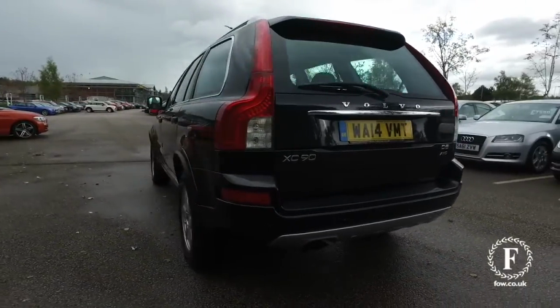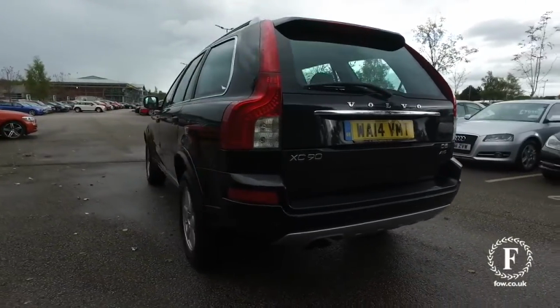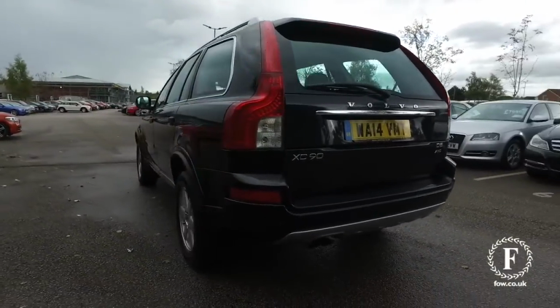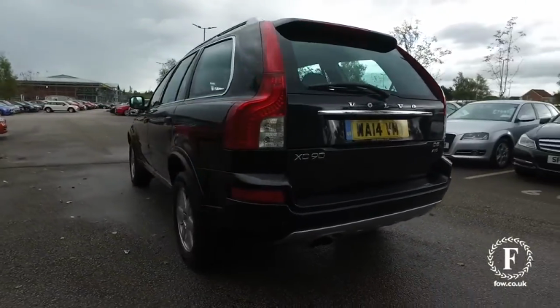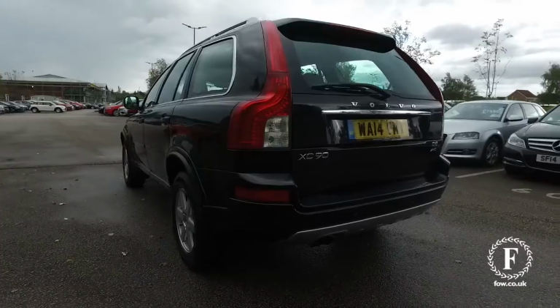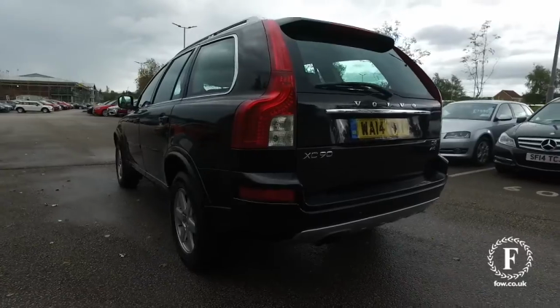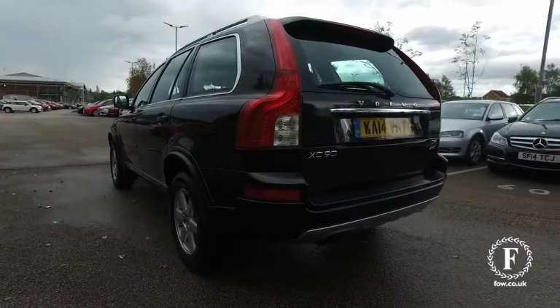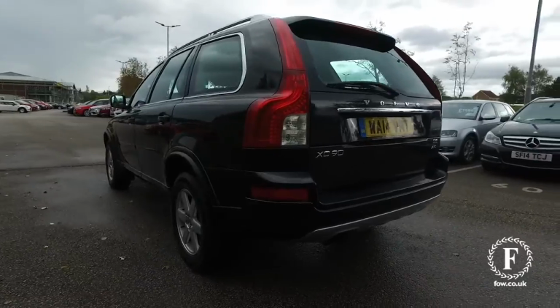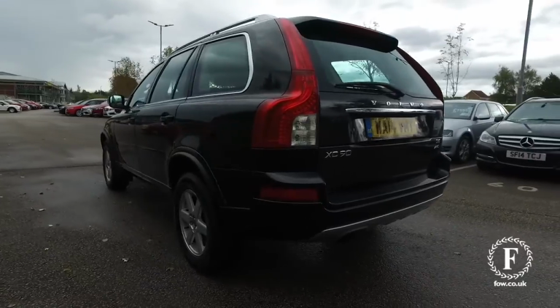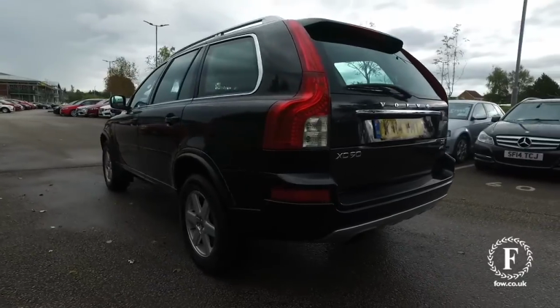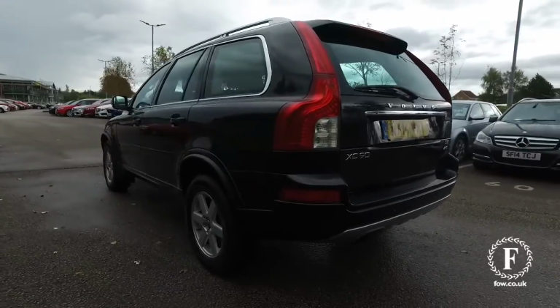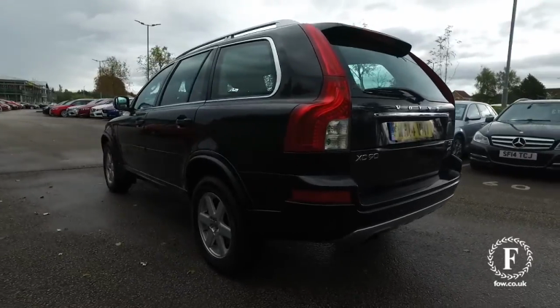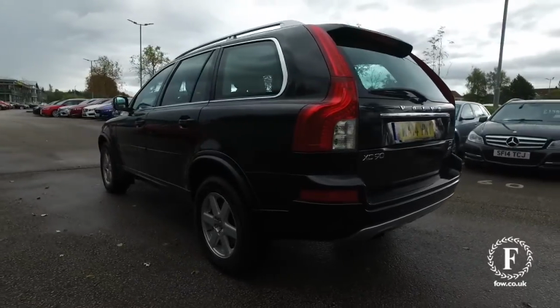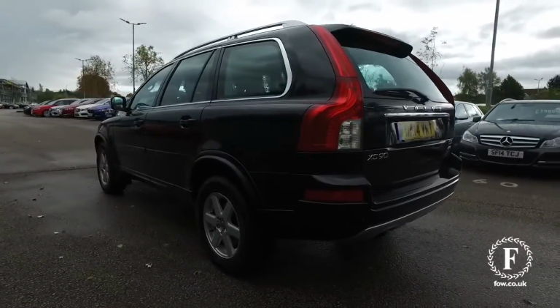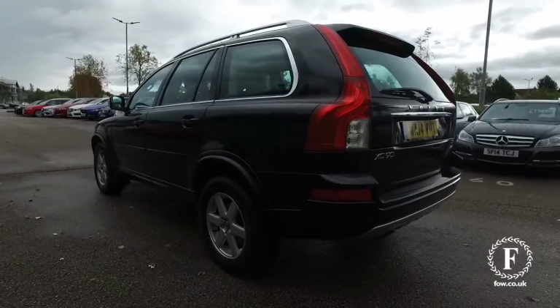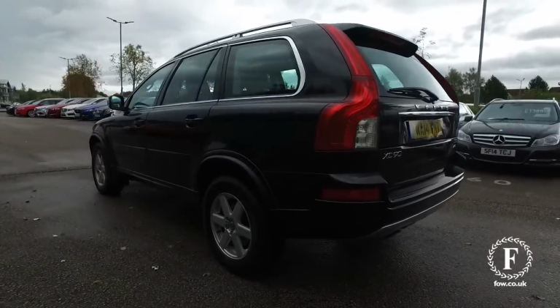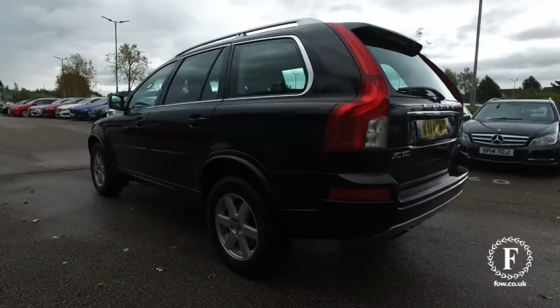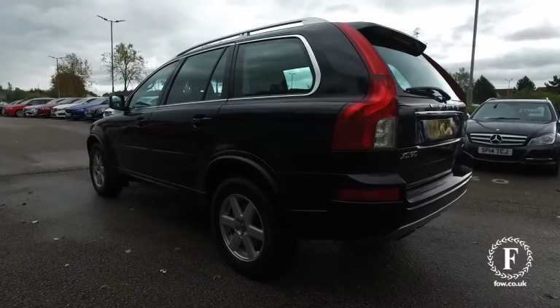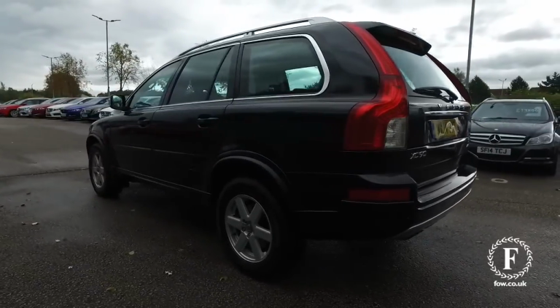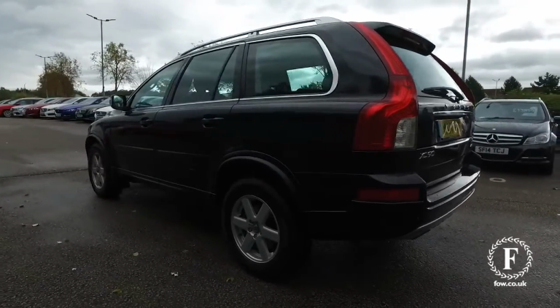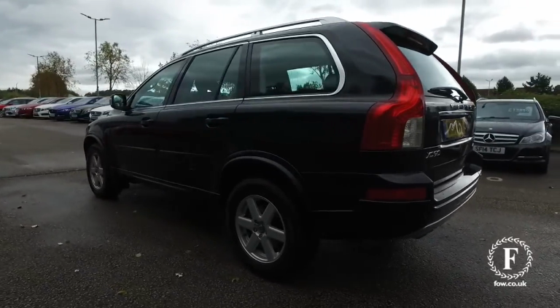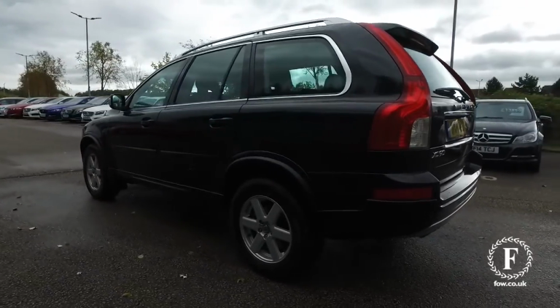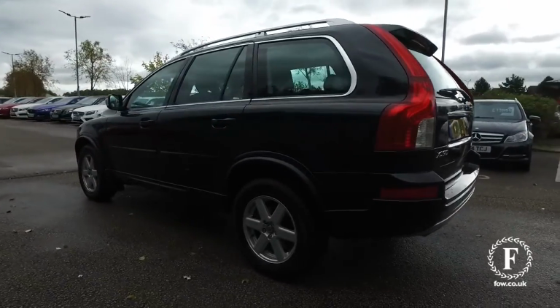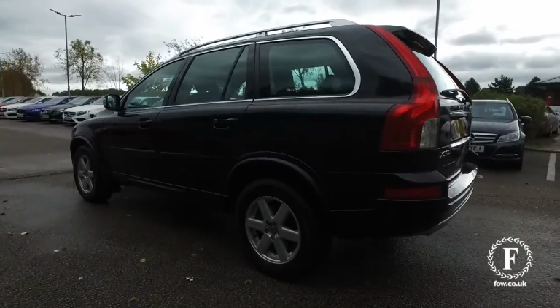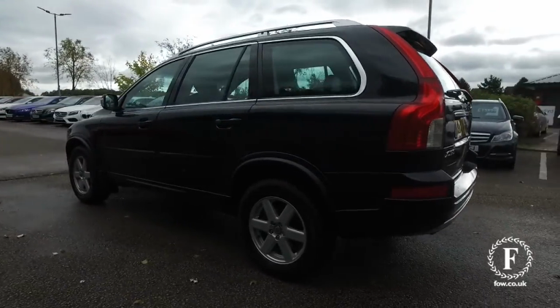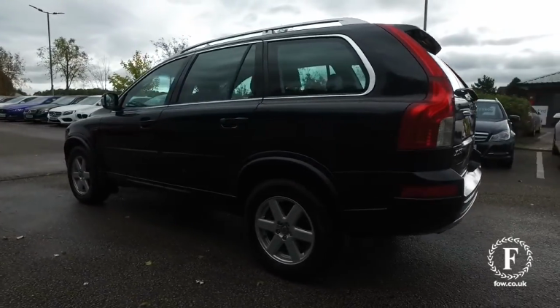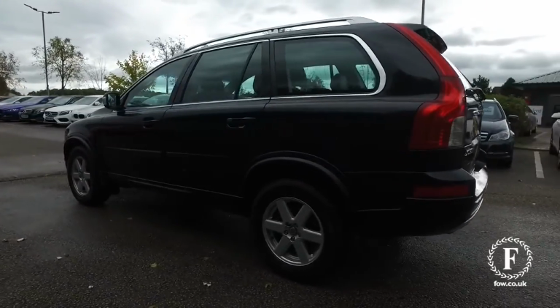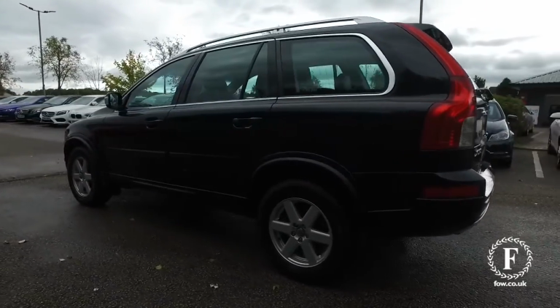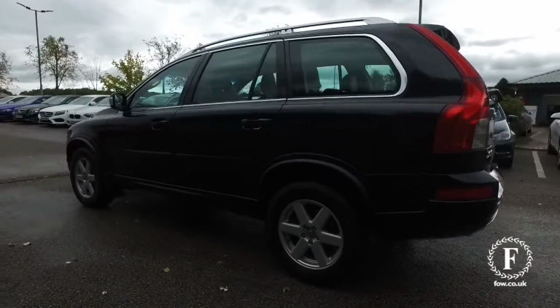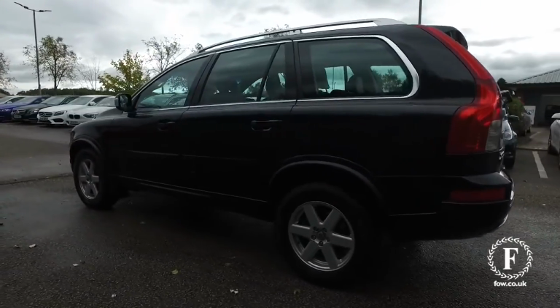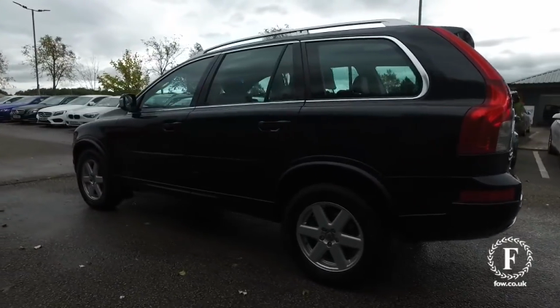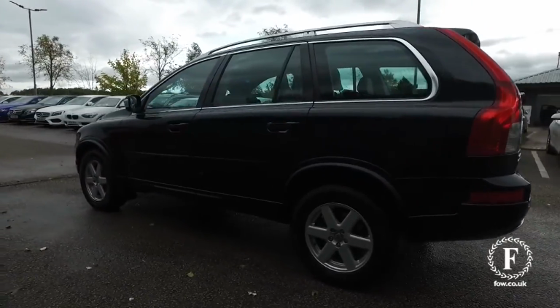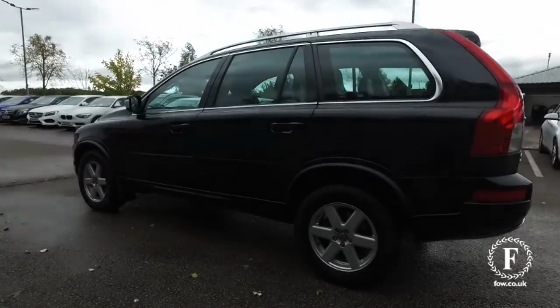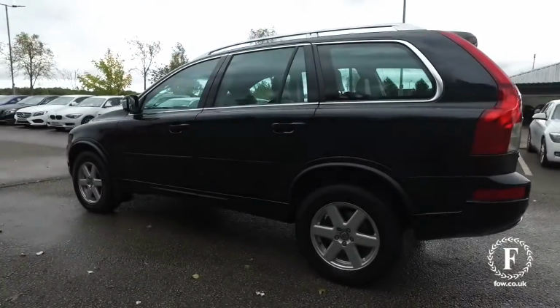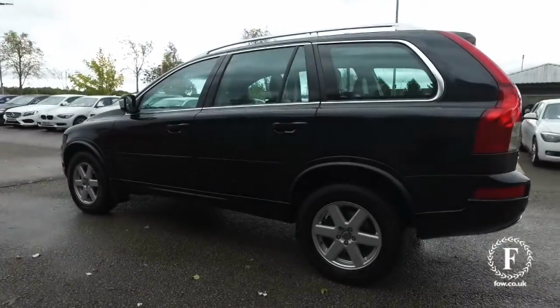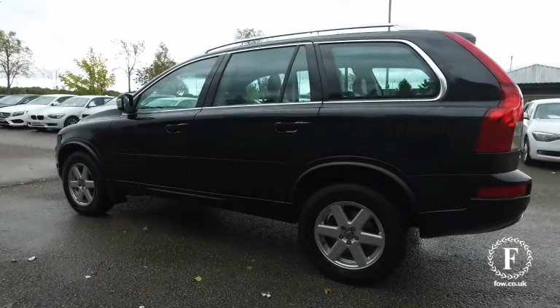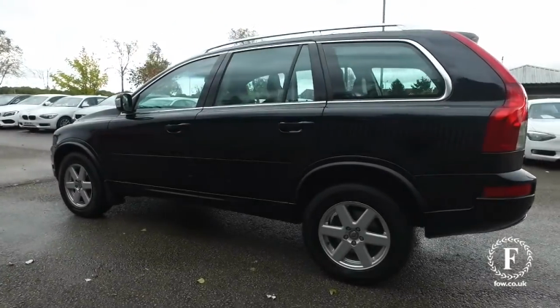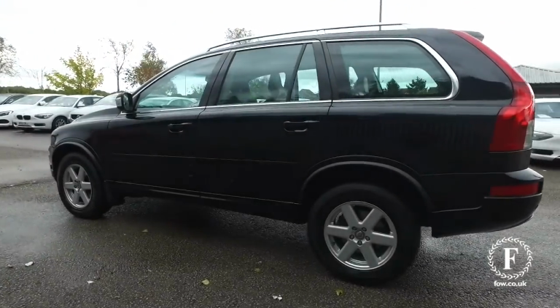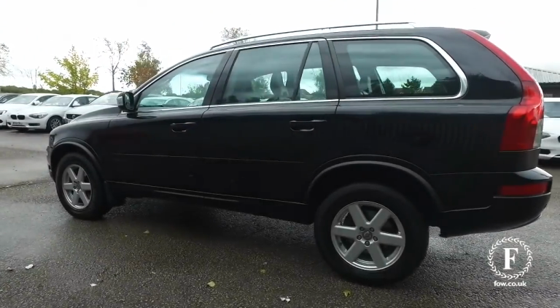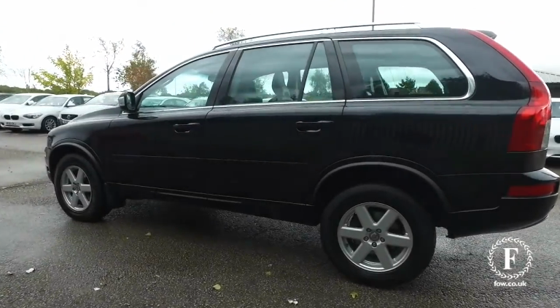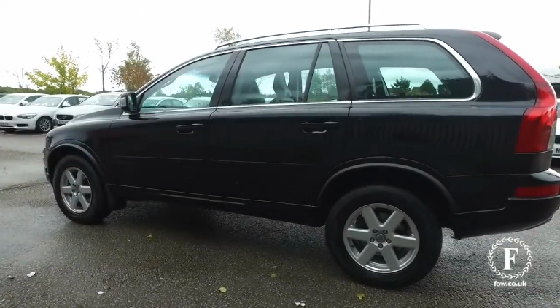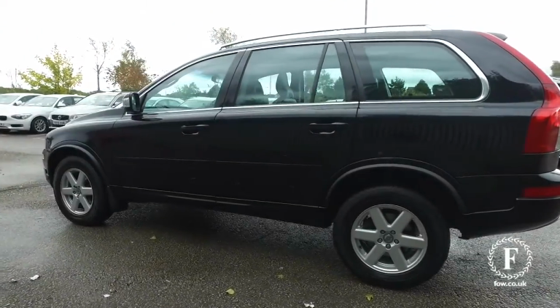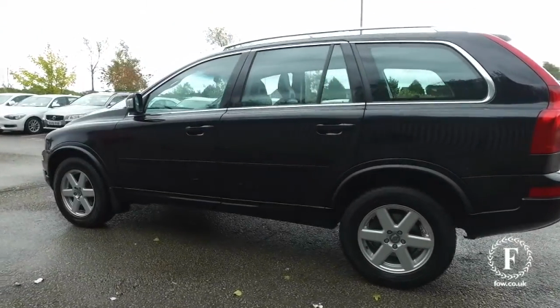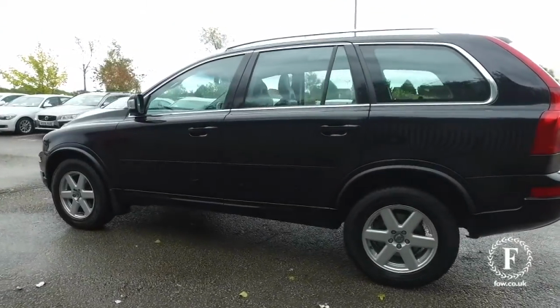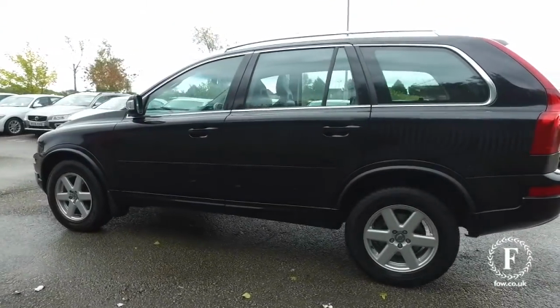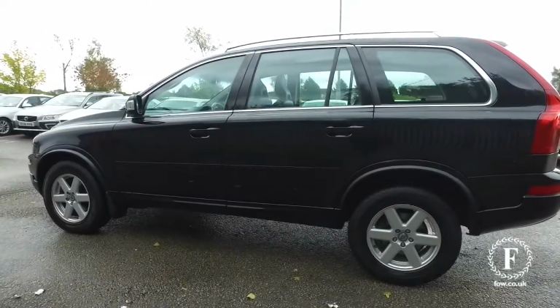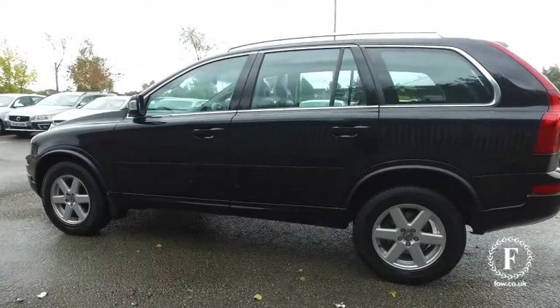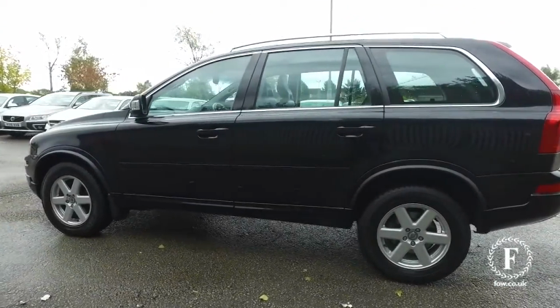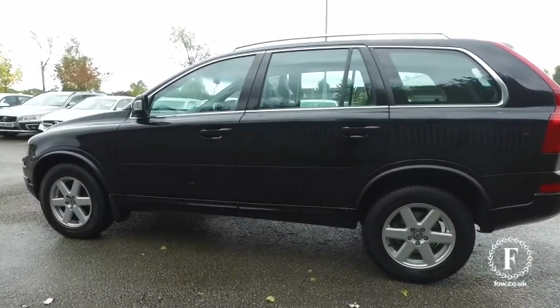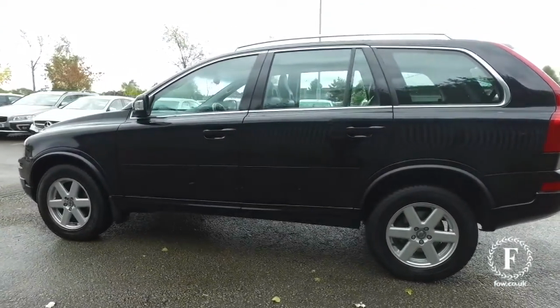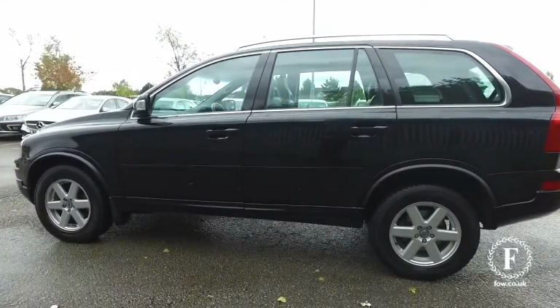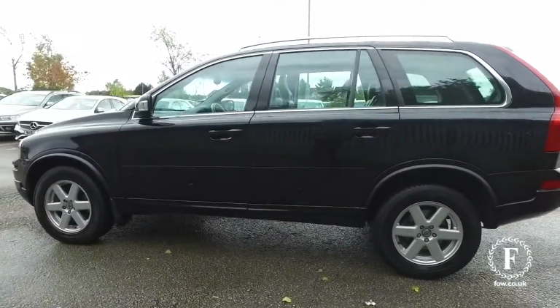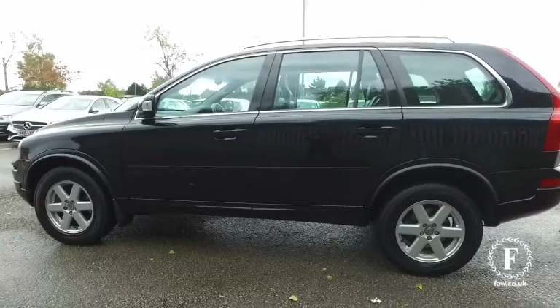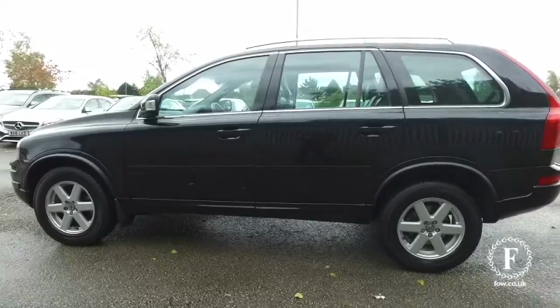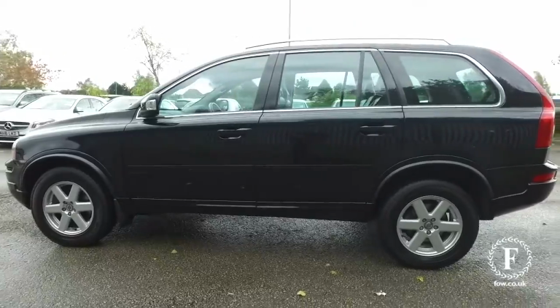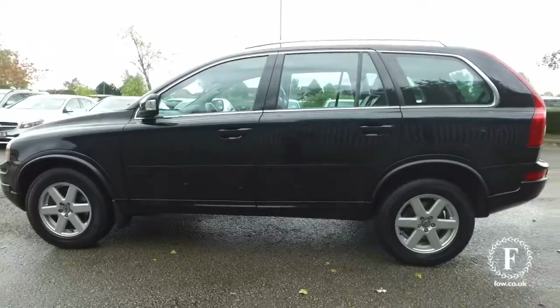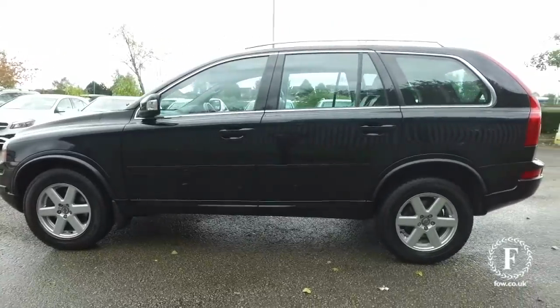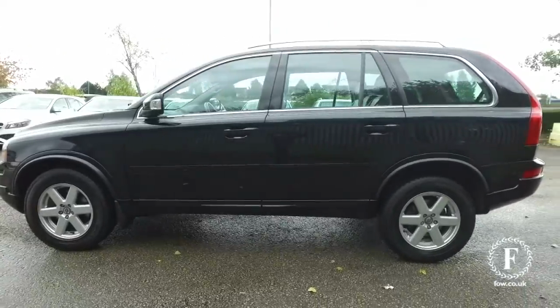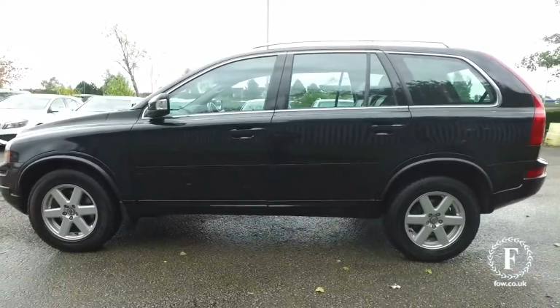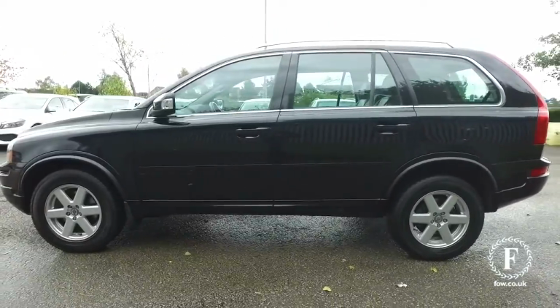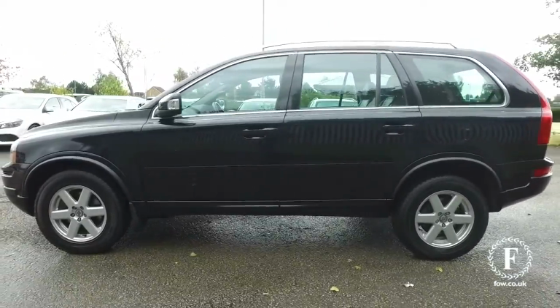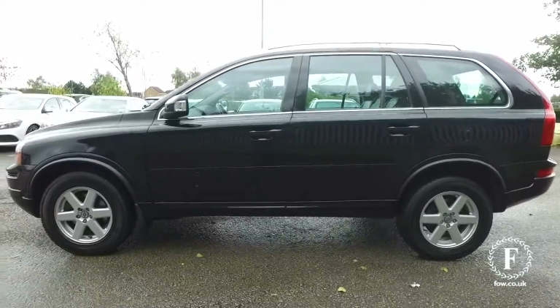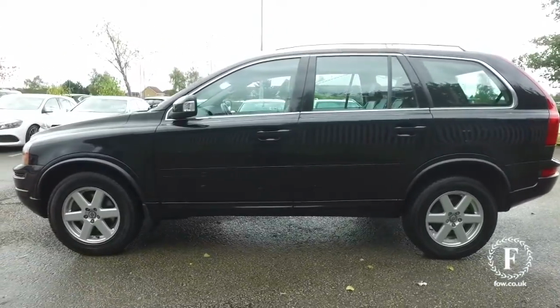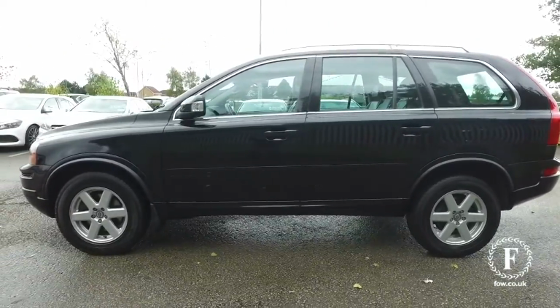From 2014, looking great all around, nice alloys, and you'll find it is easy to get in and out of.